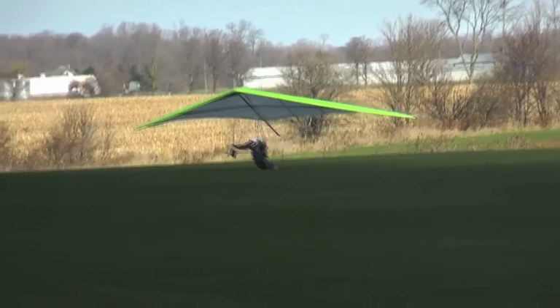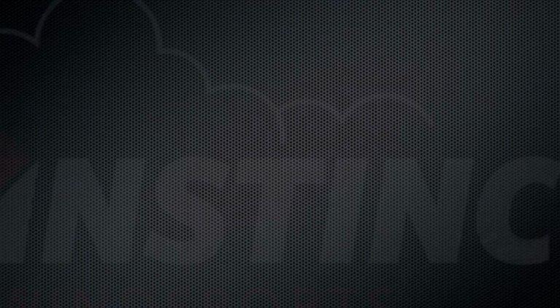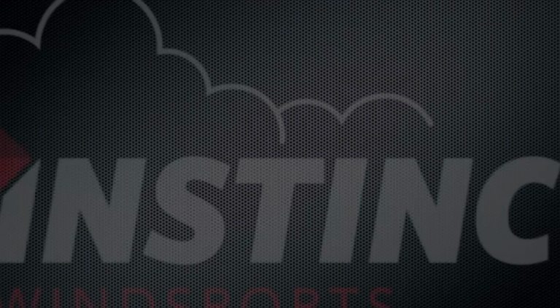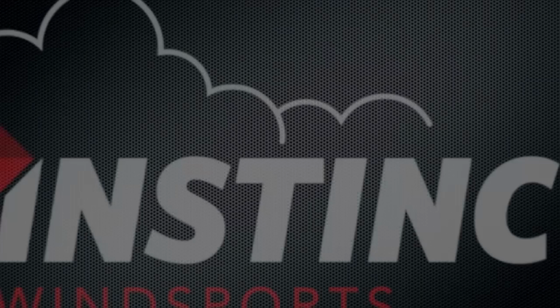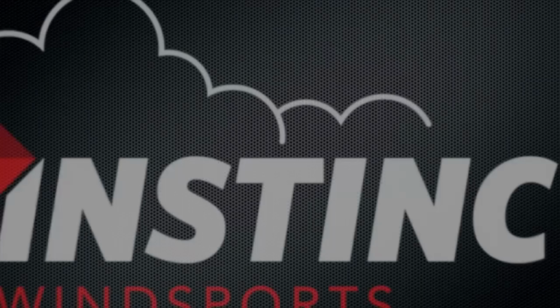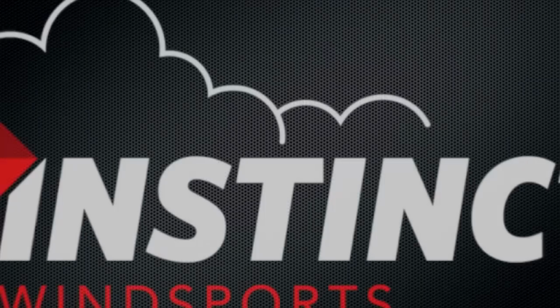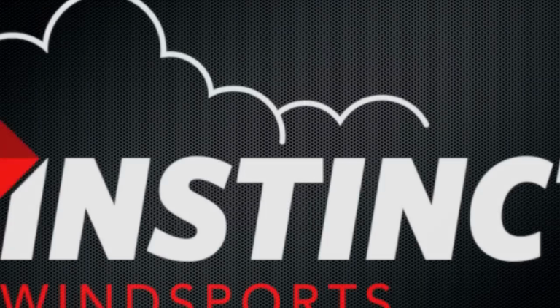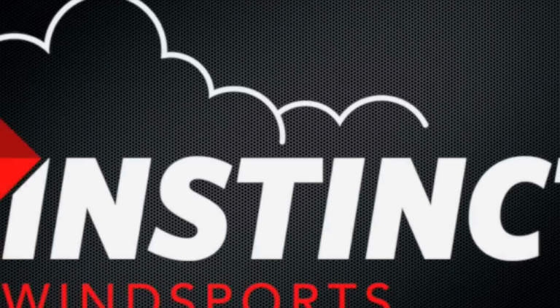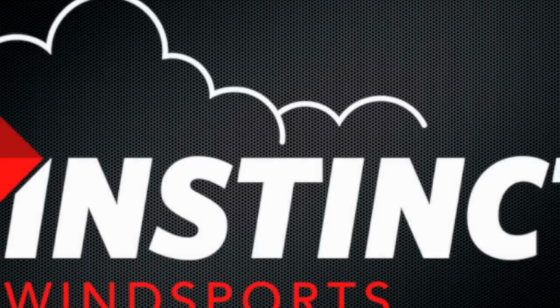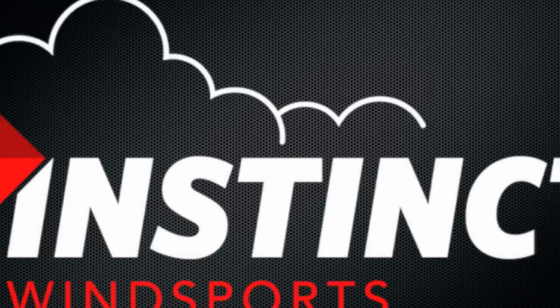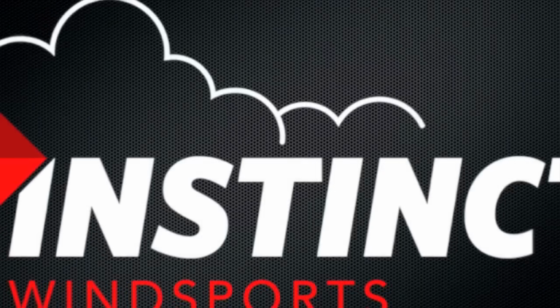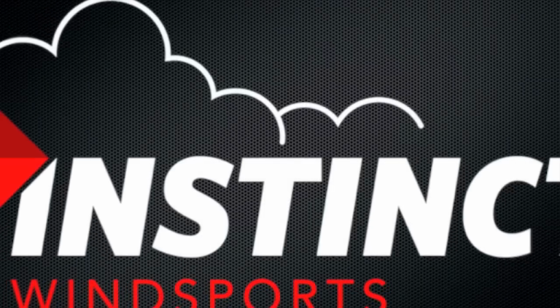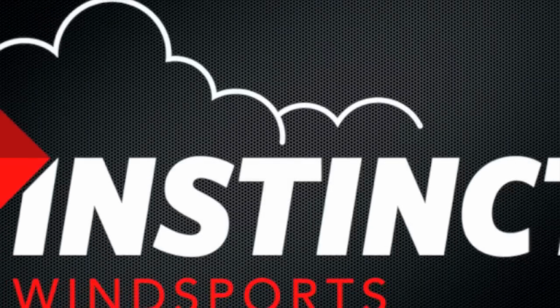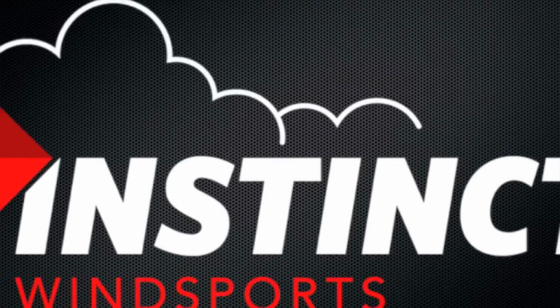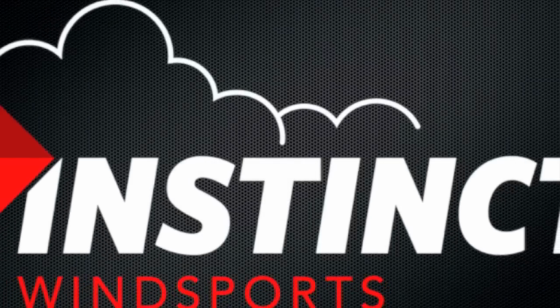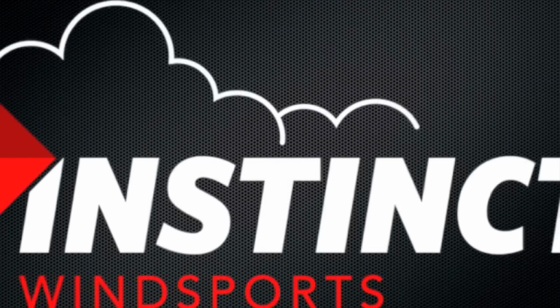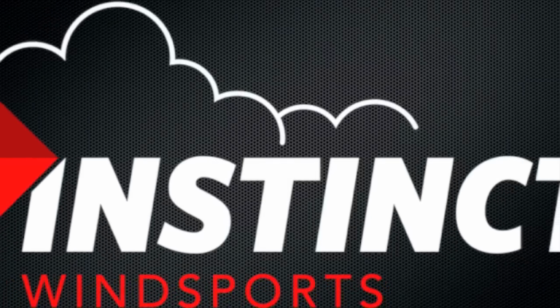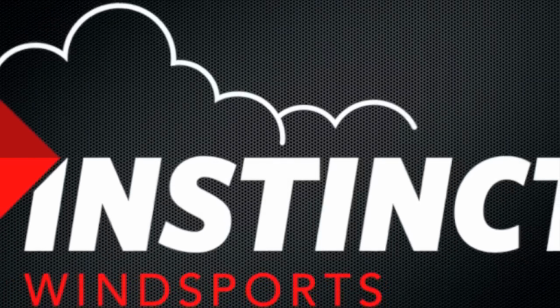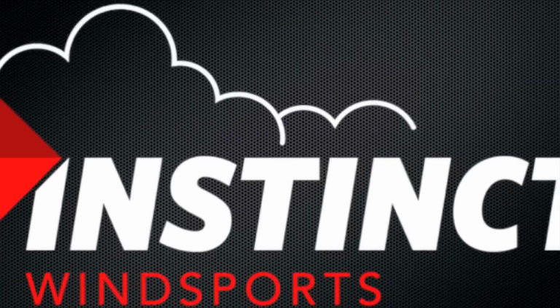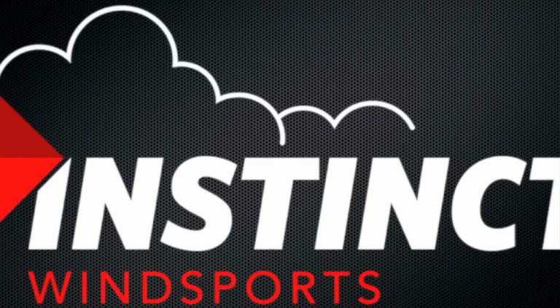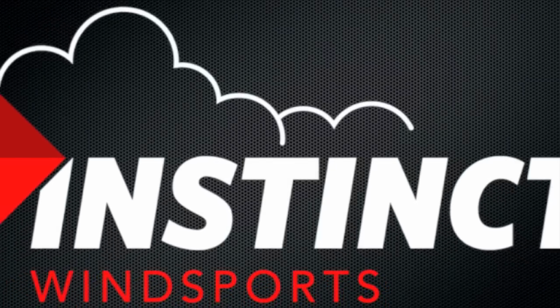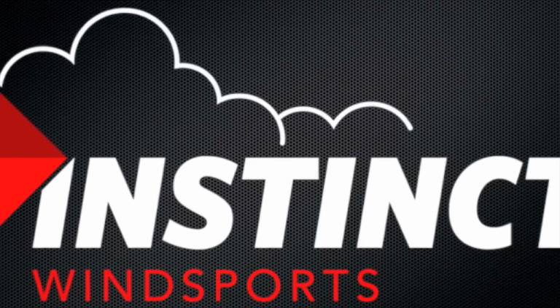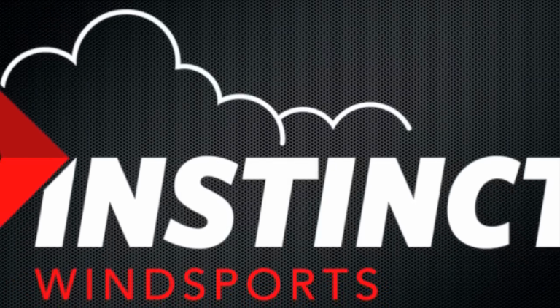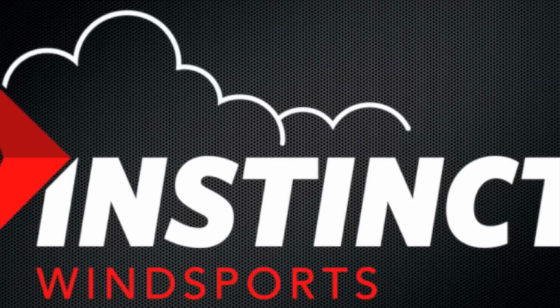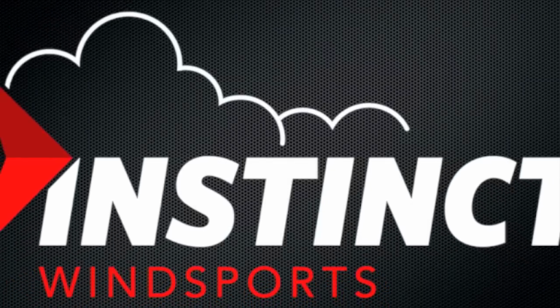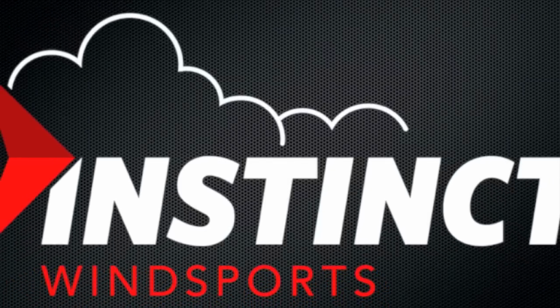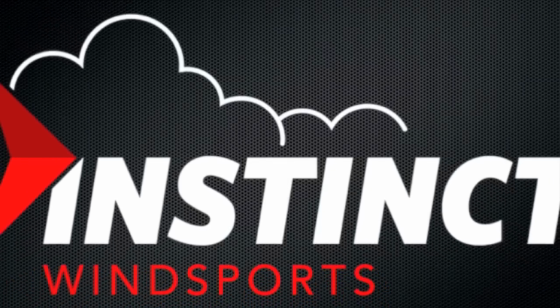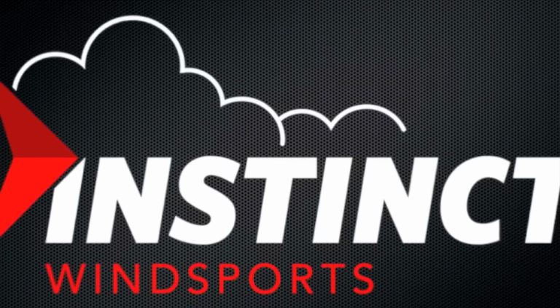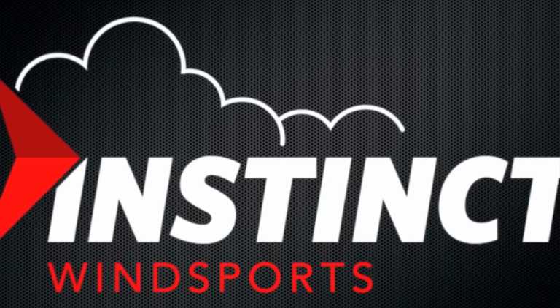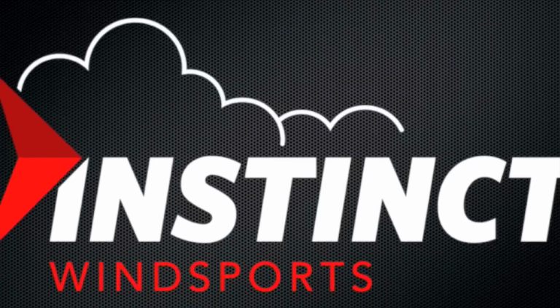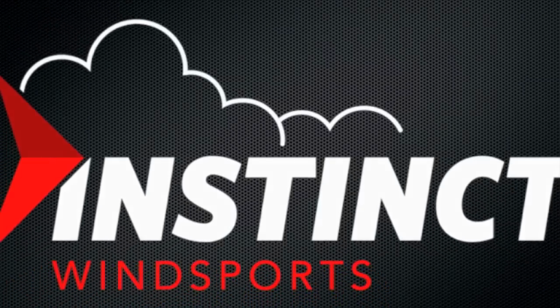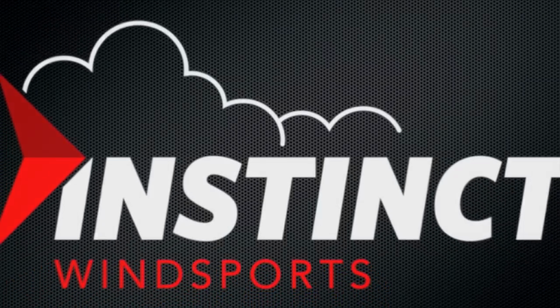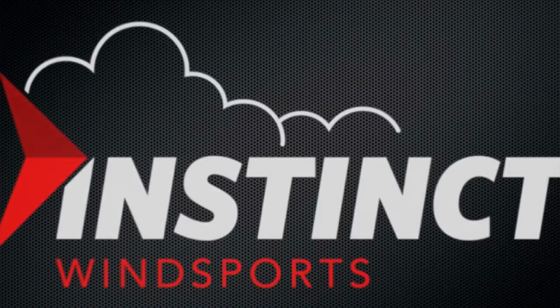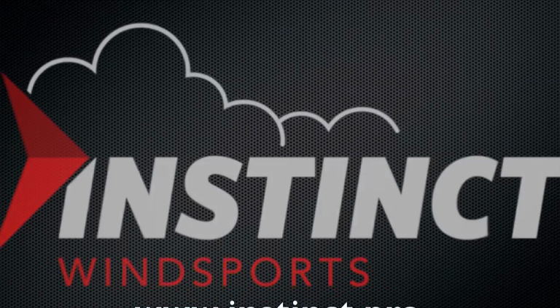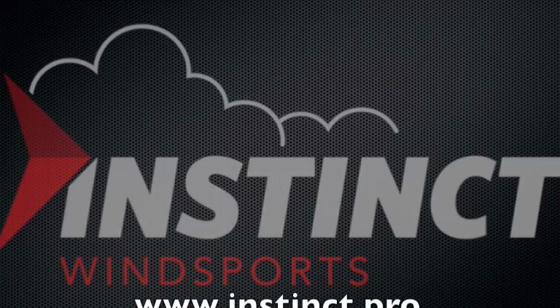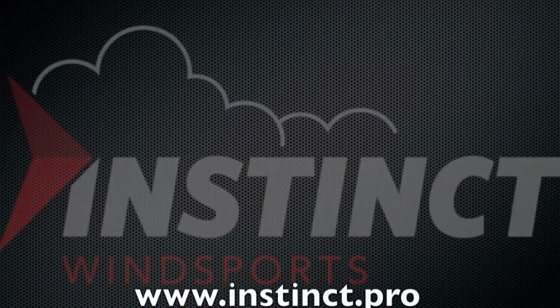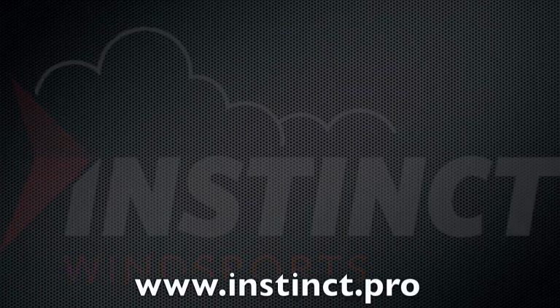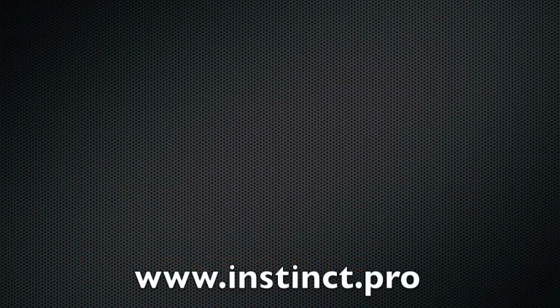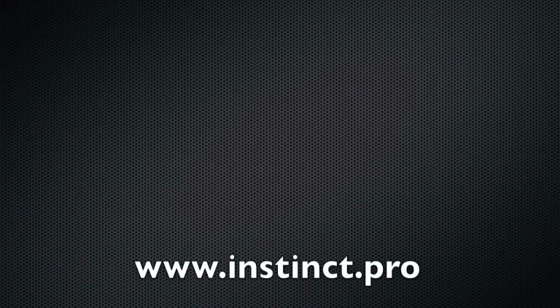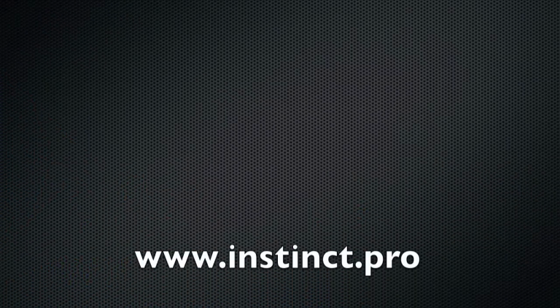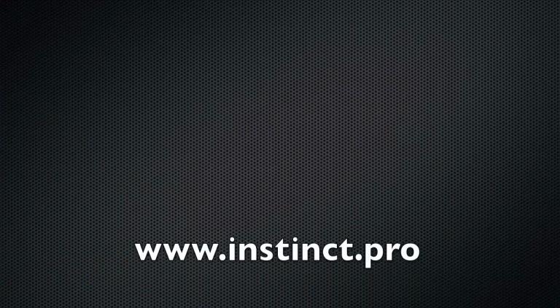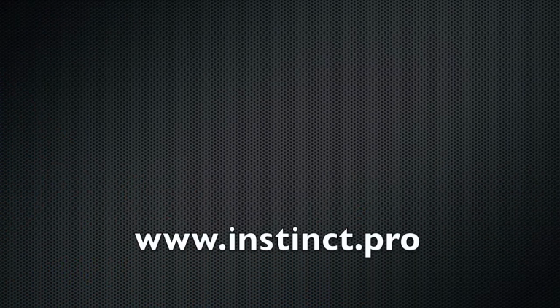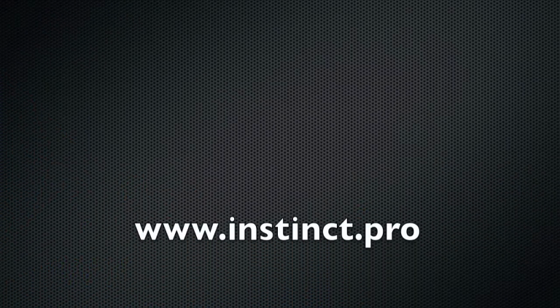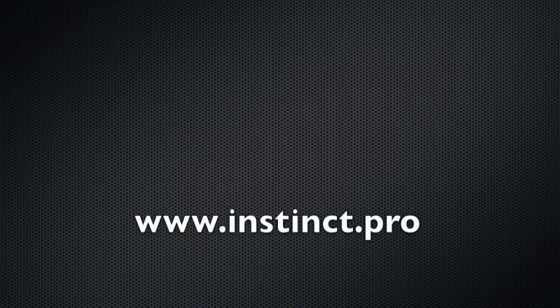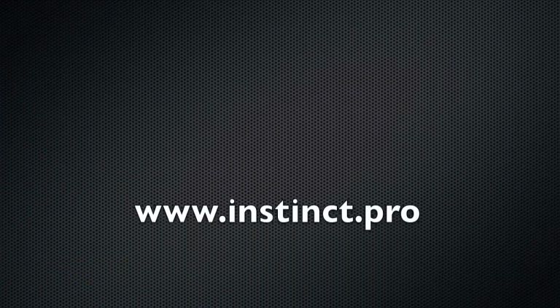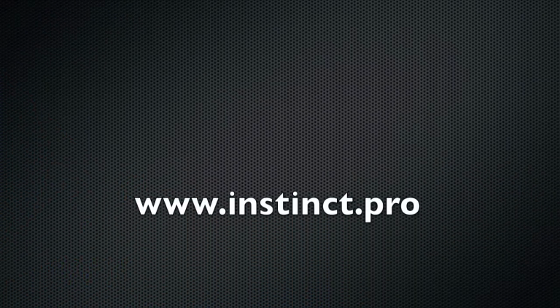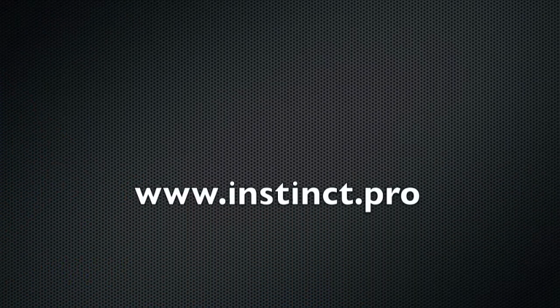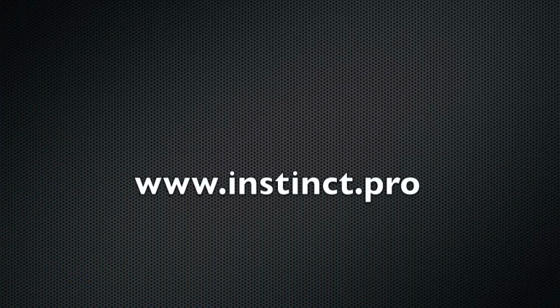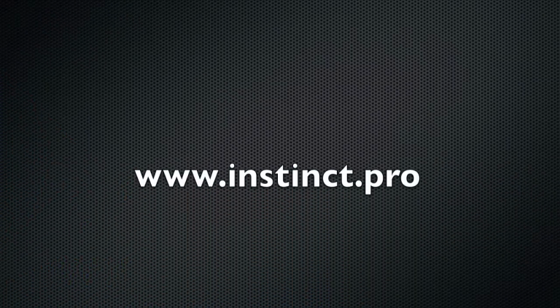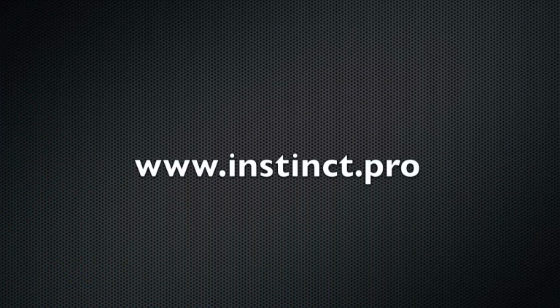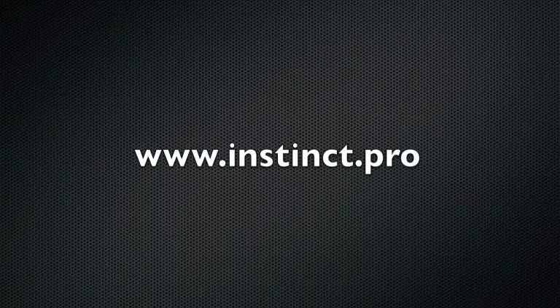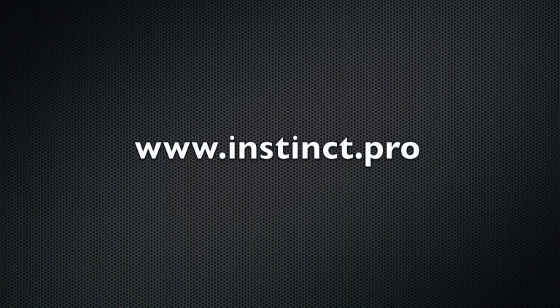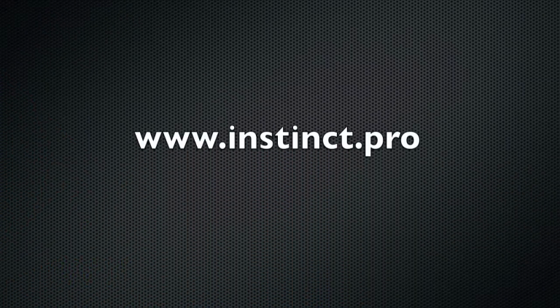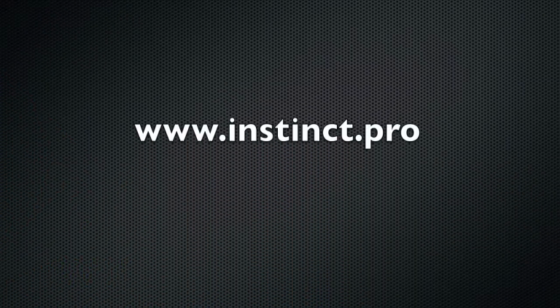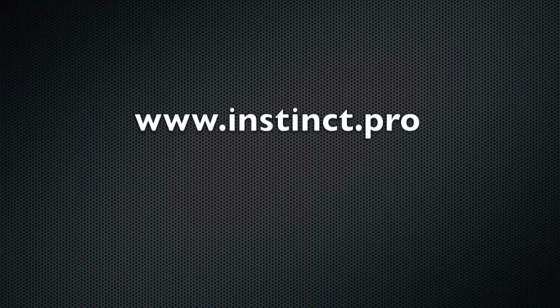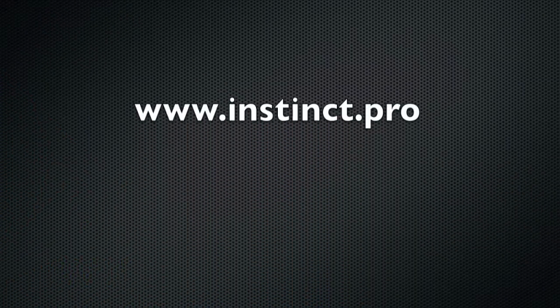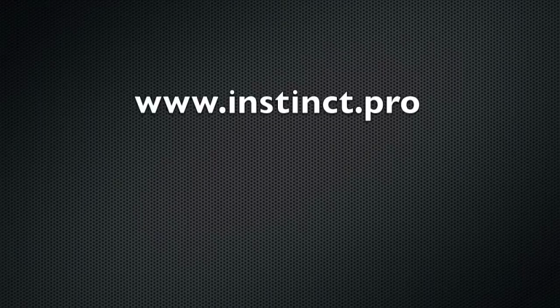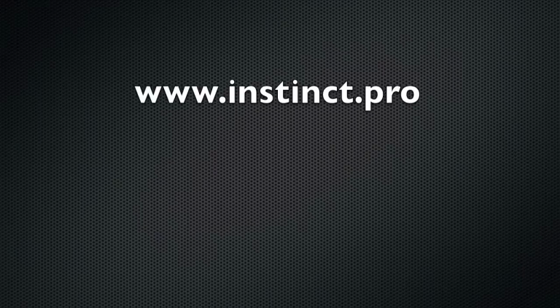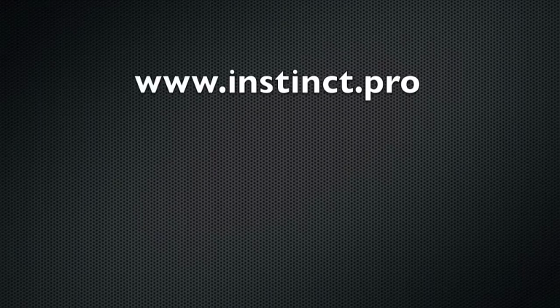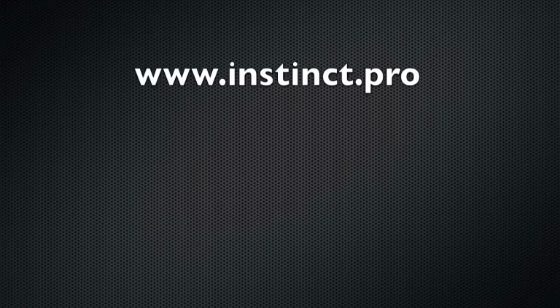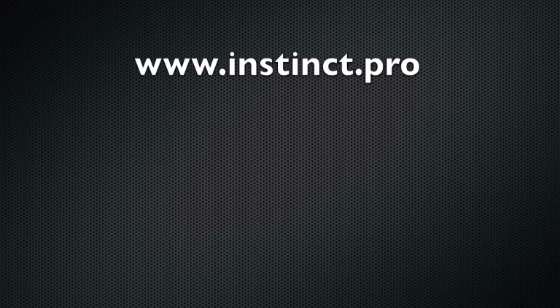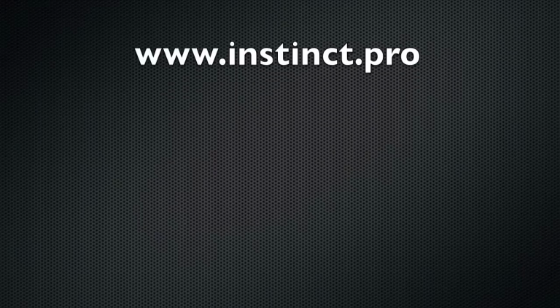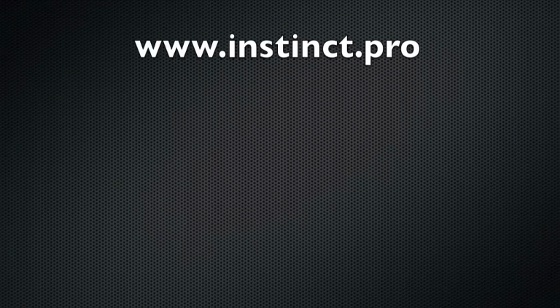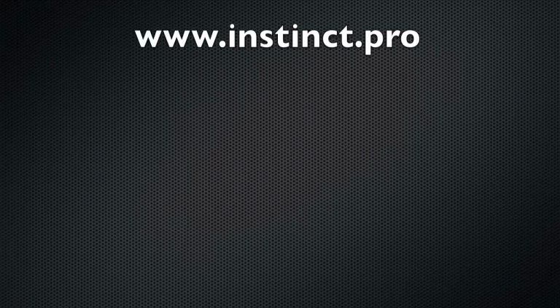Flying is your dream, and you can achieve it. Visit us at www.instinct.pro to get started today.